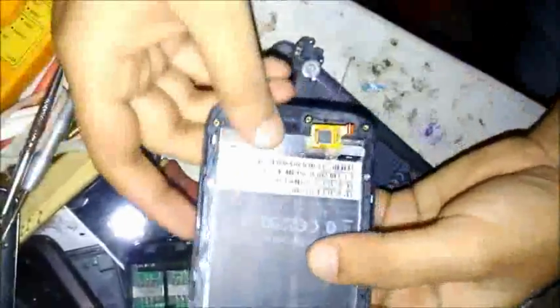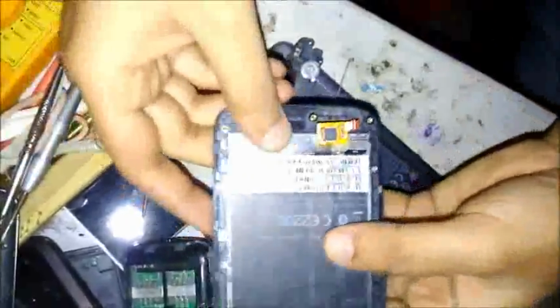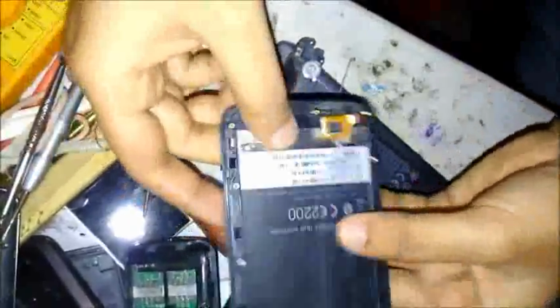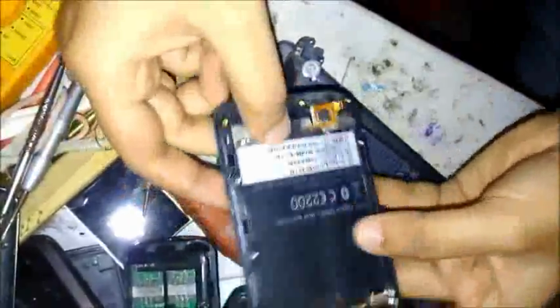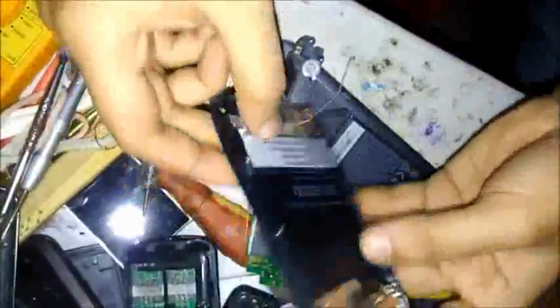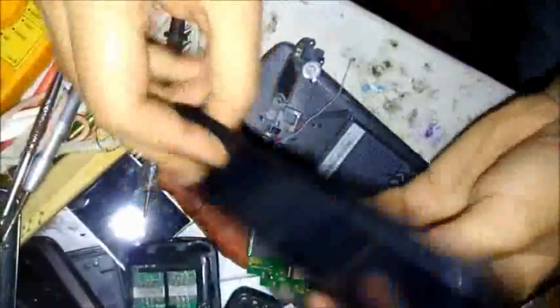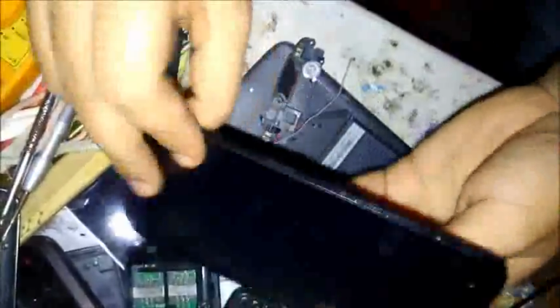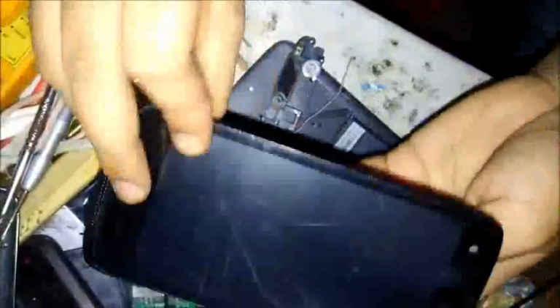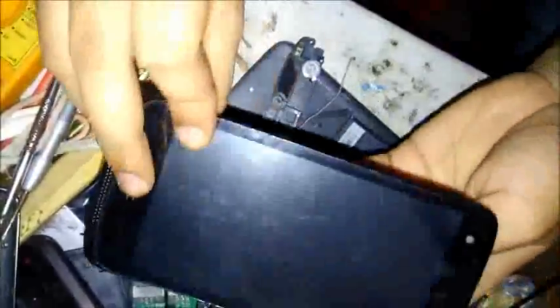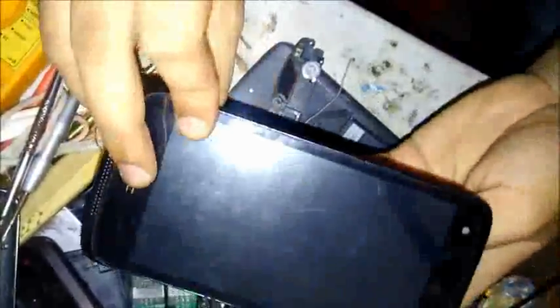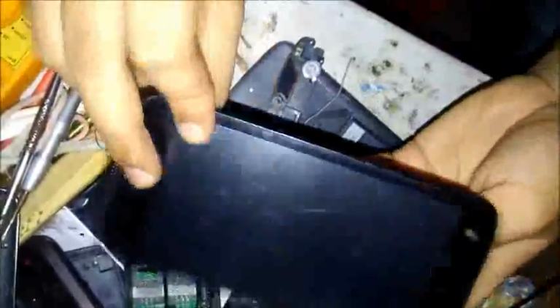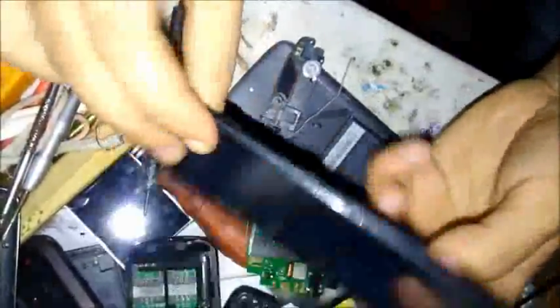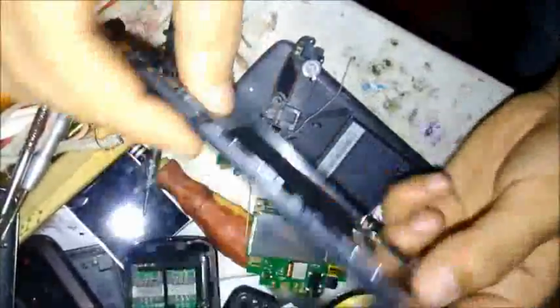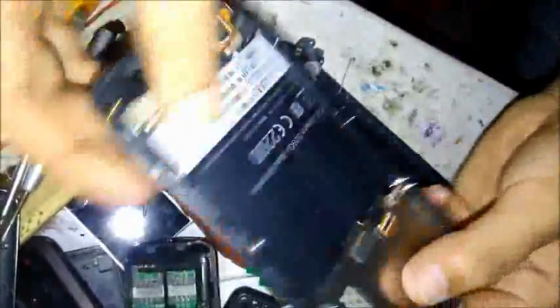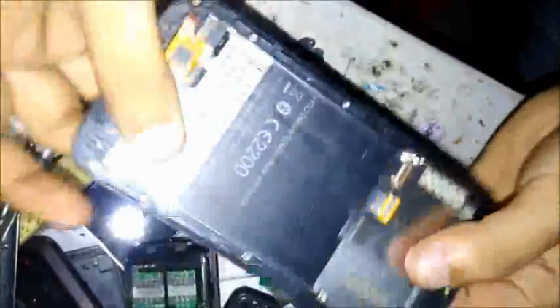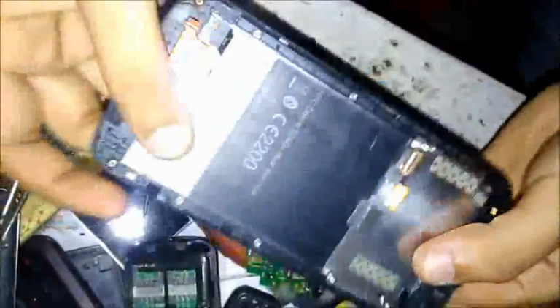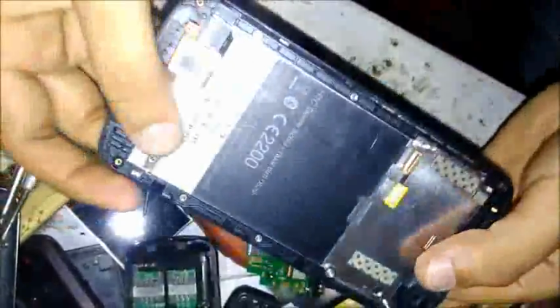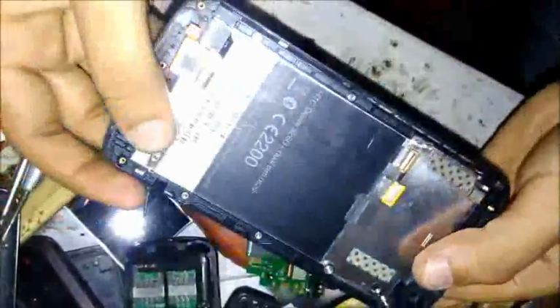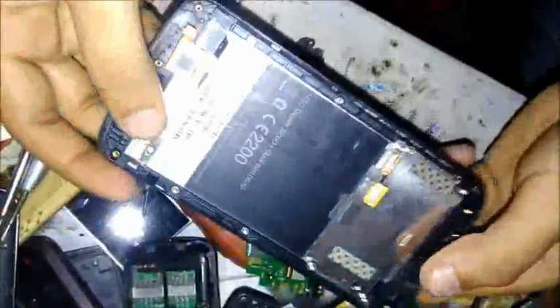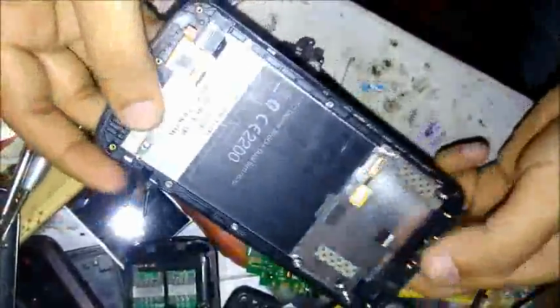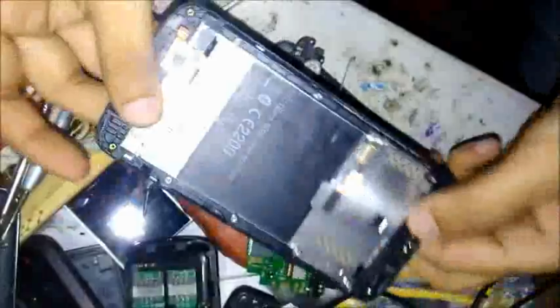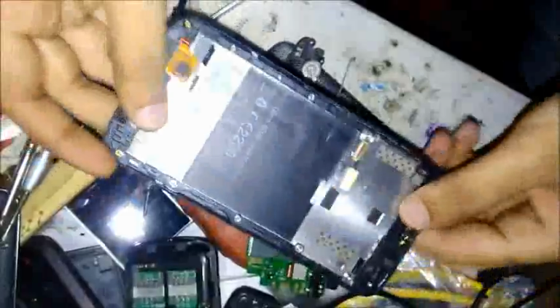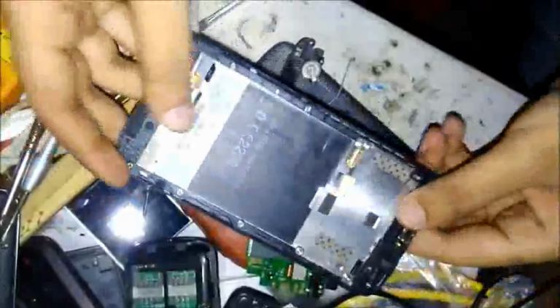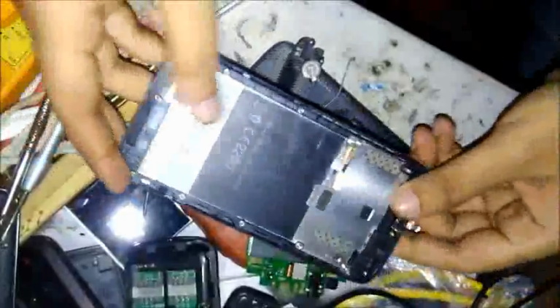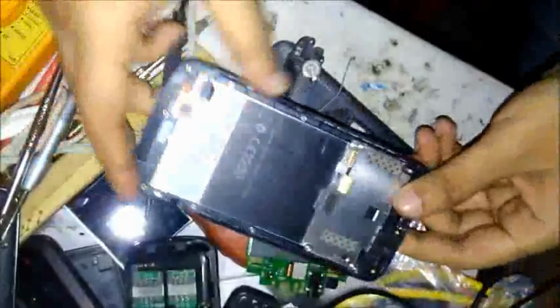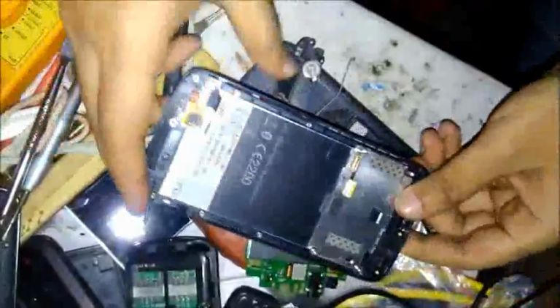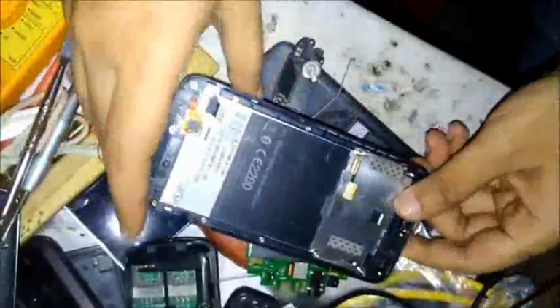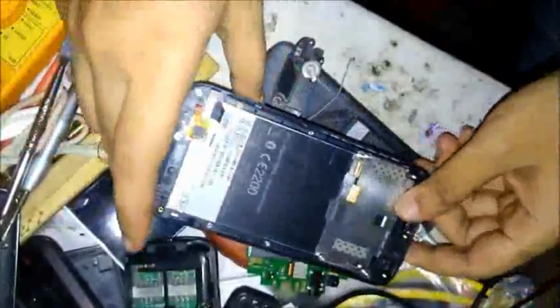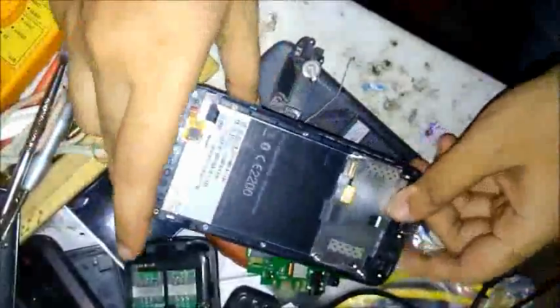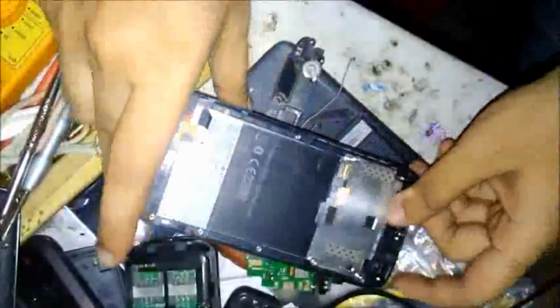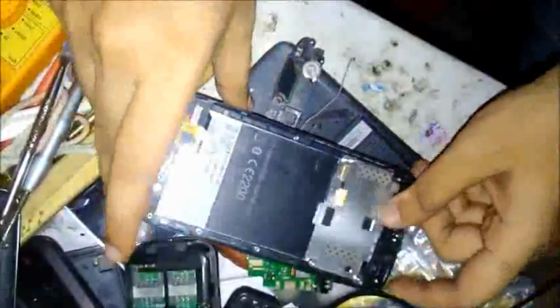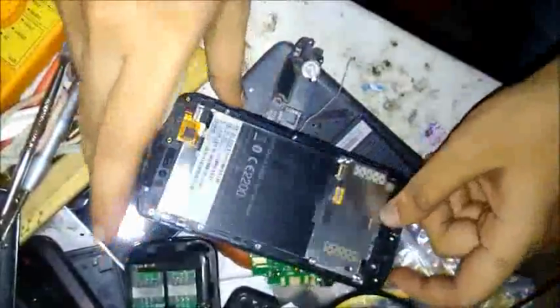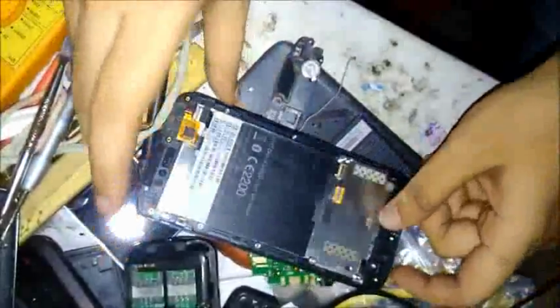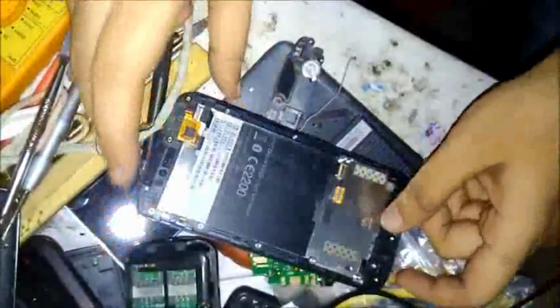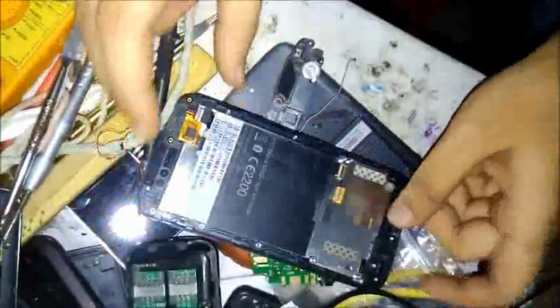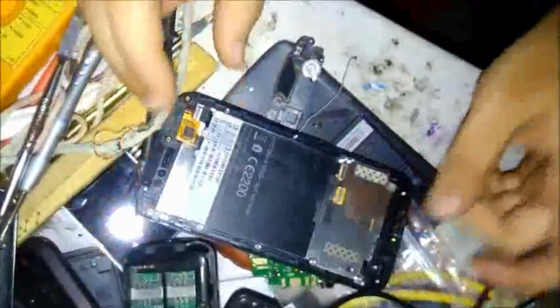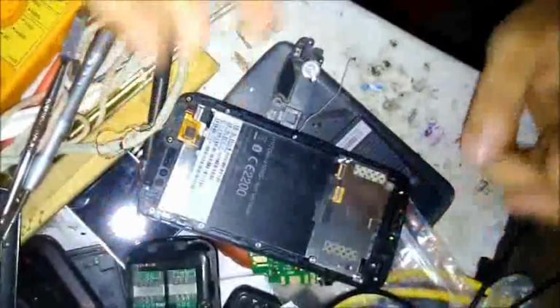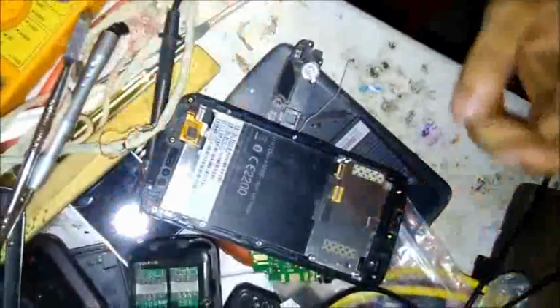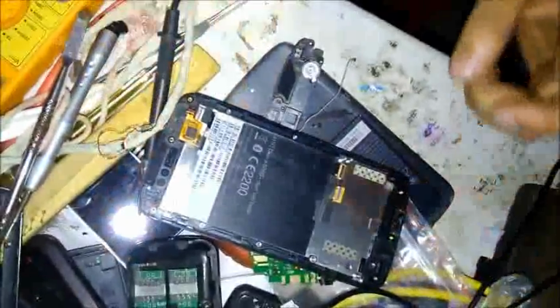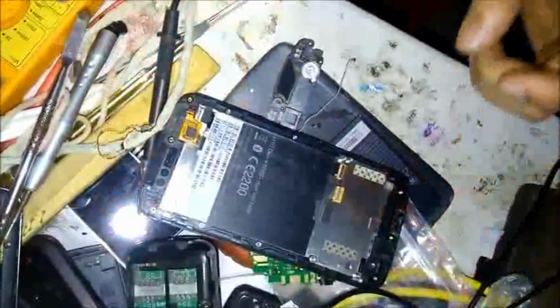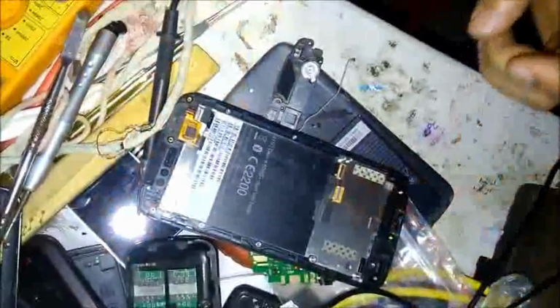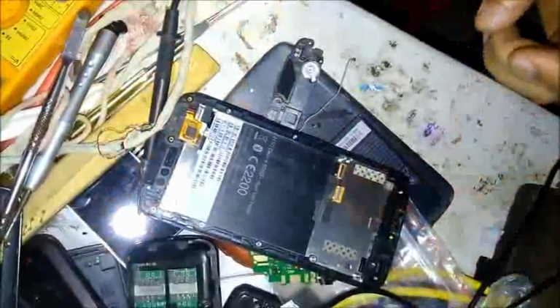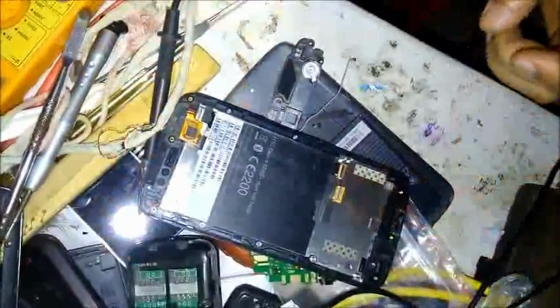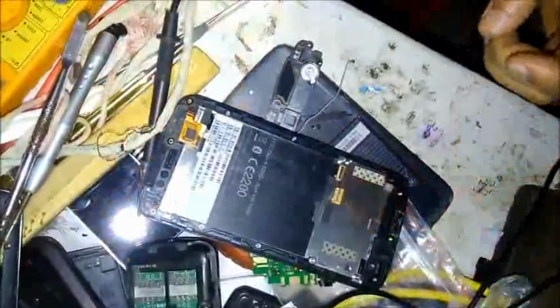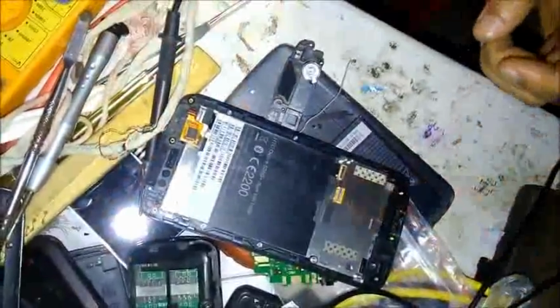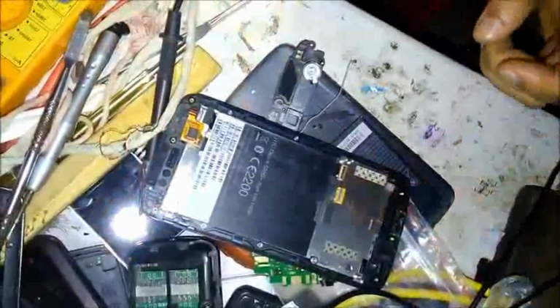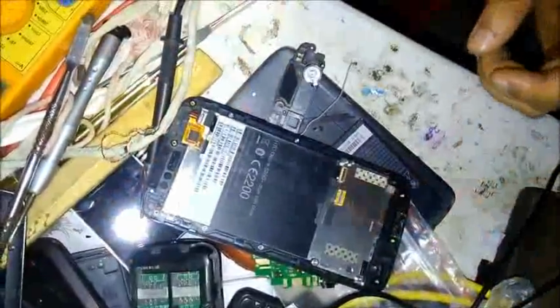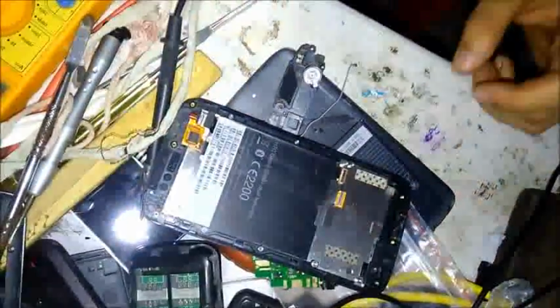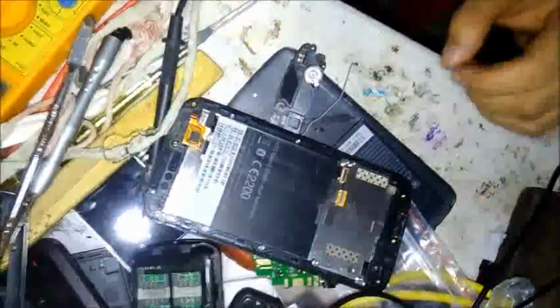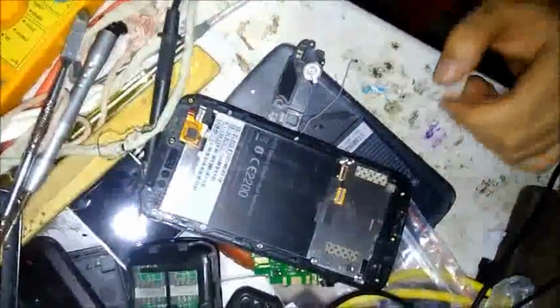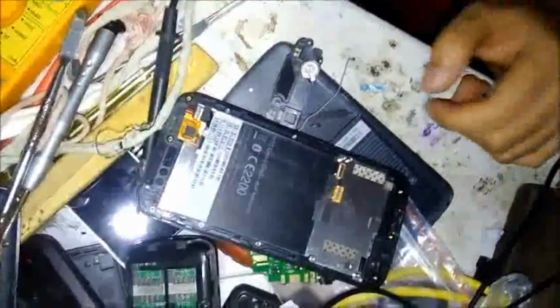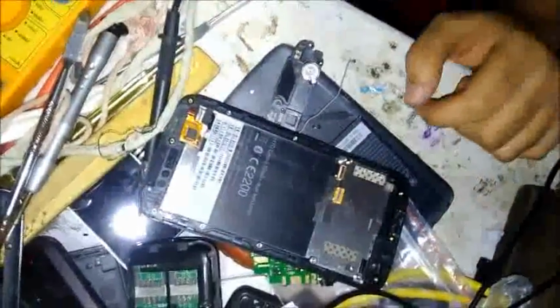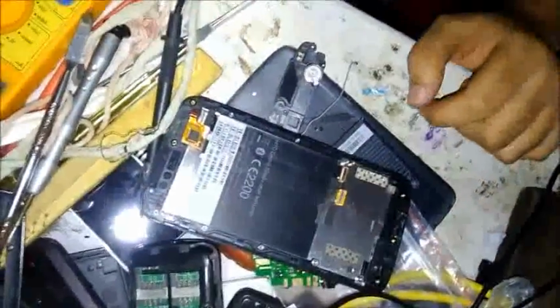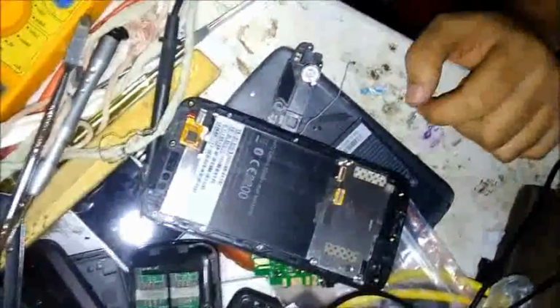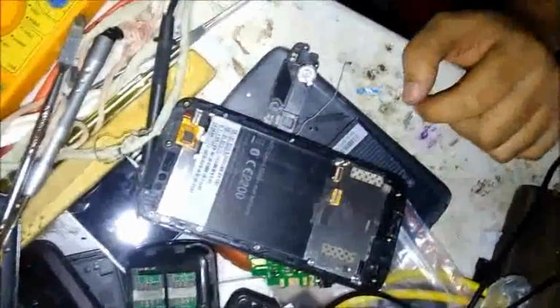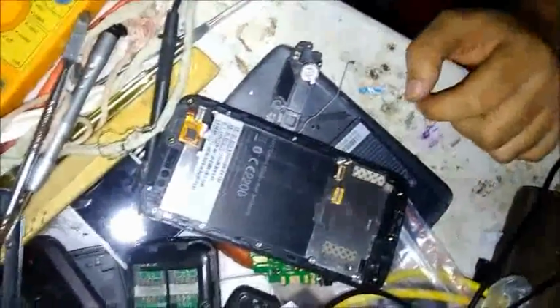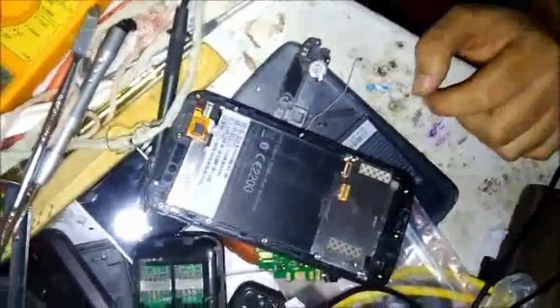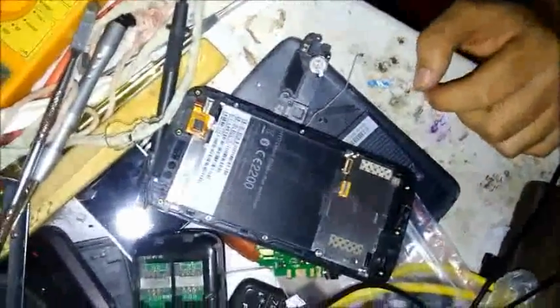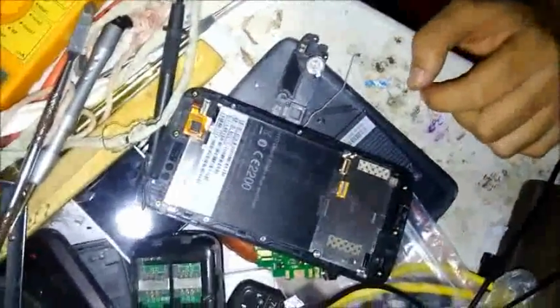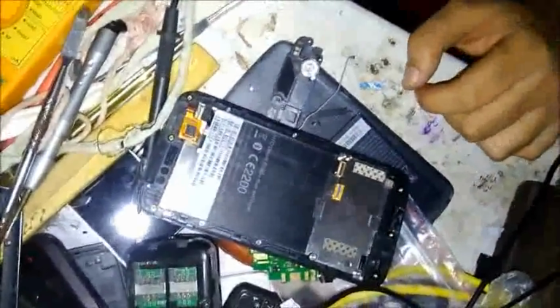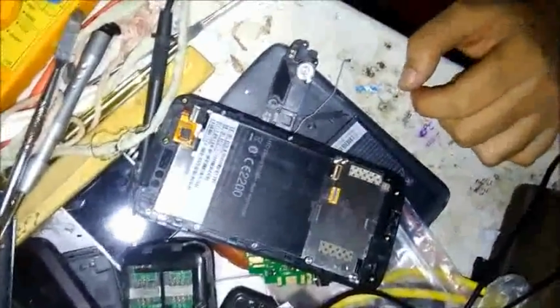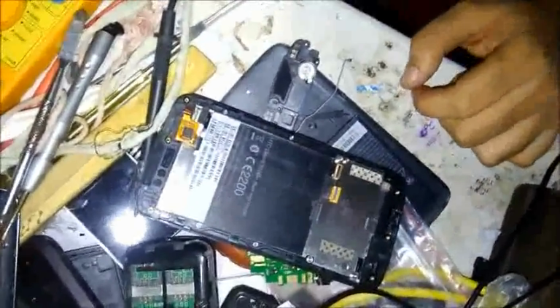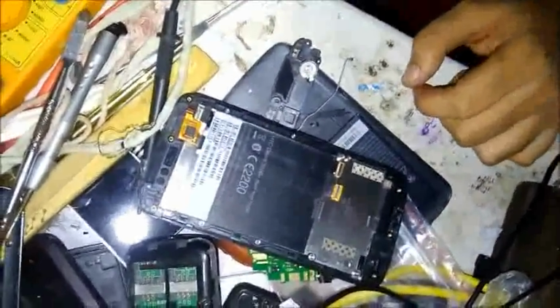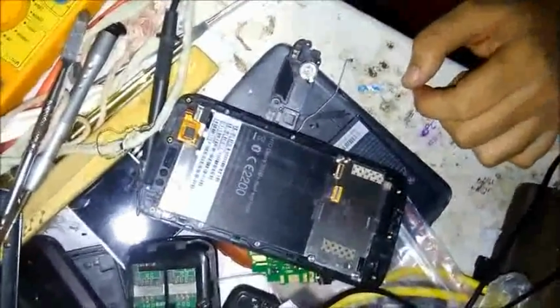So this is the method of how we disassemble this phone. Thanks for watching this video, have a nice day.